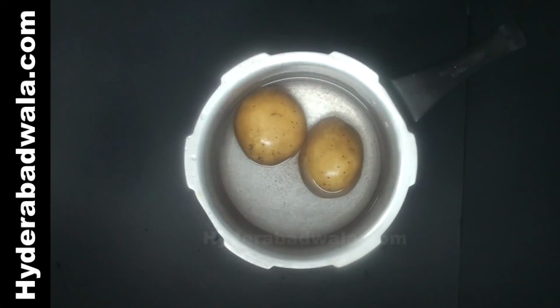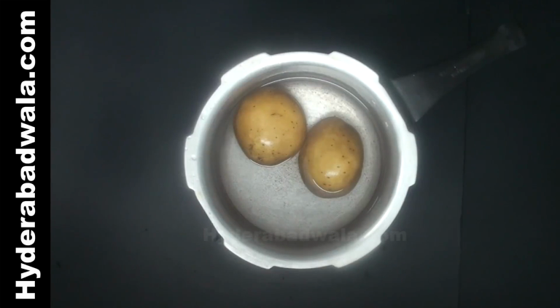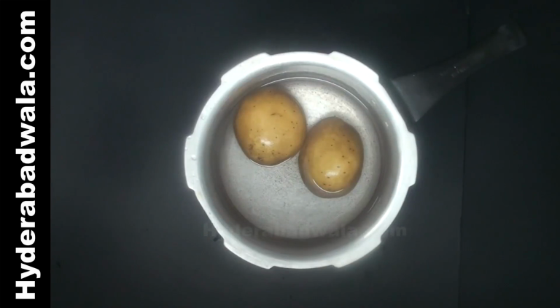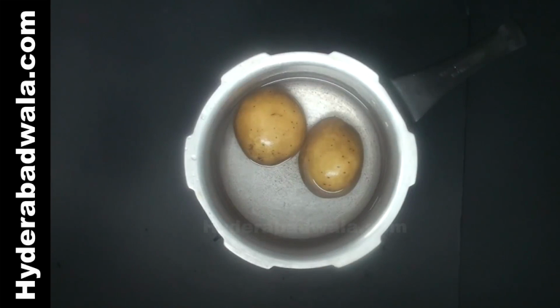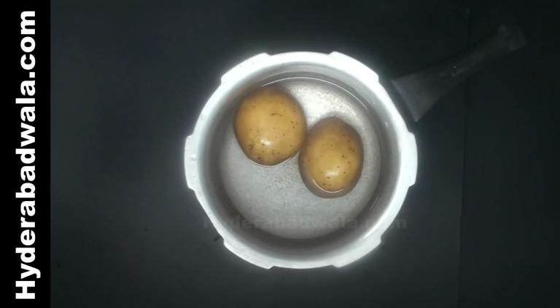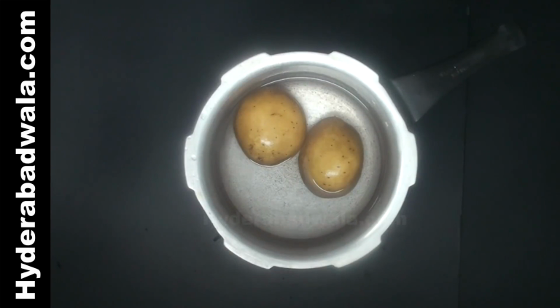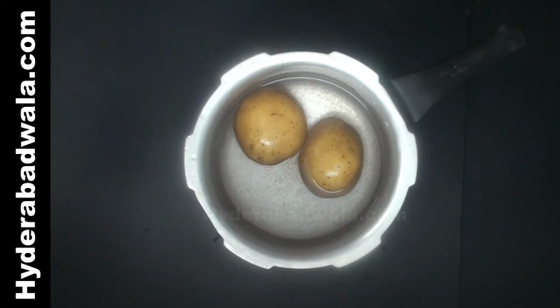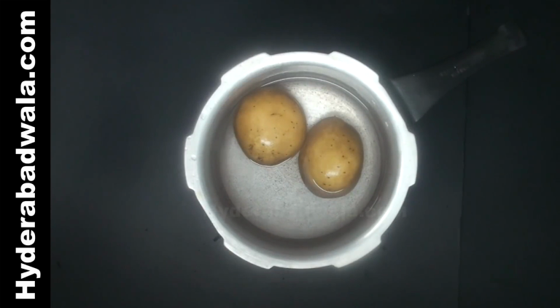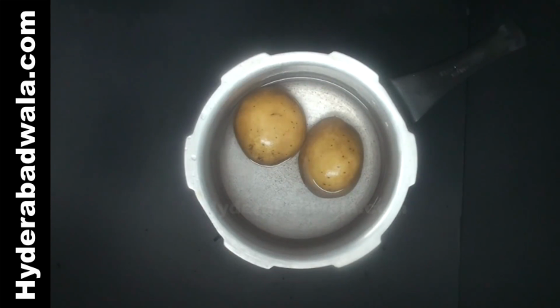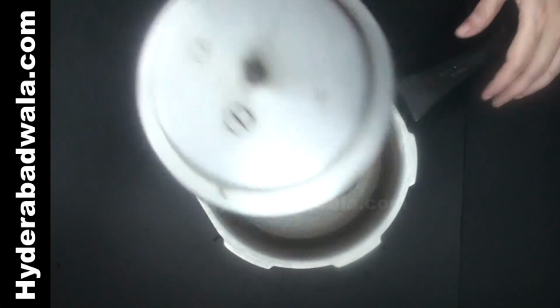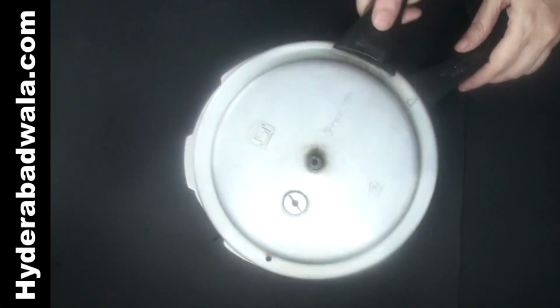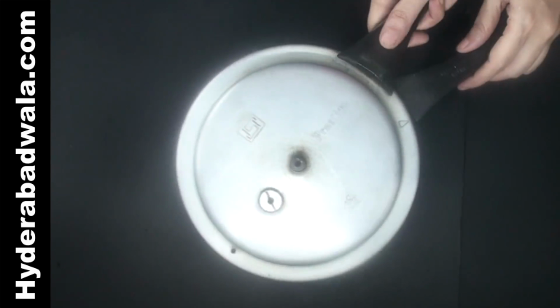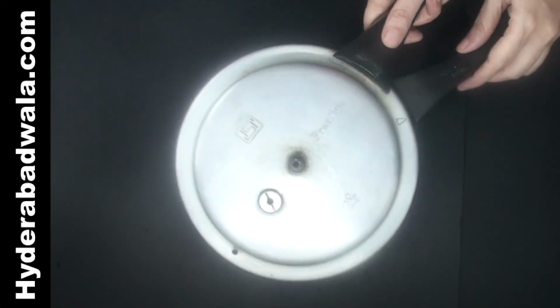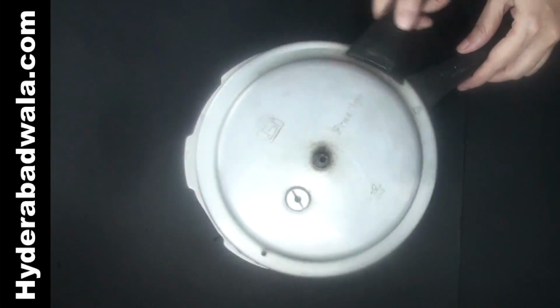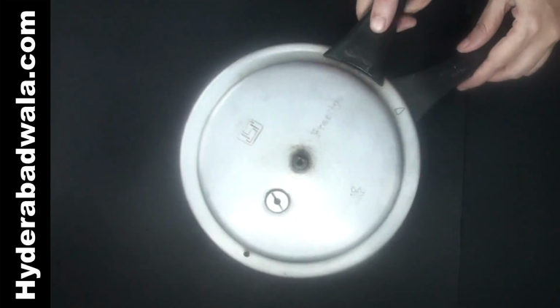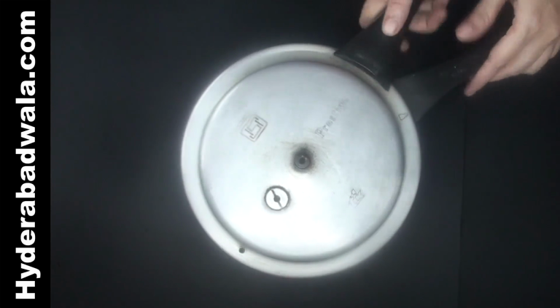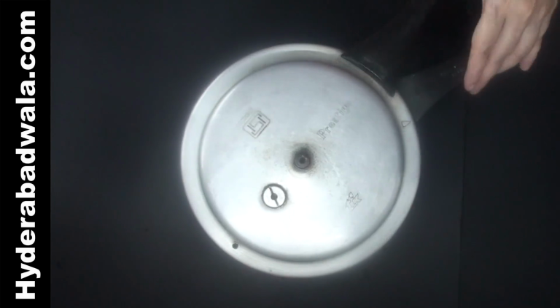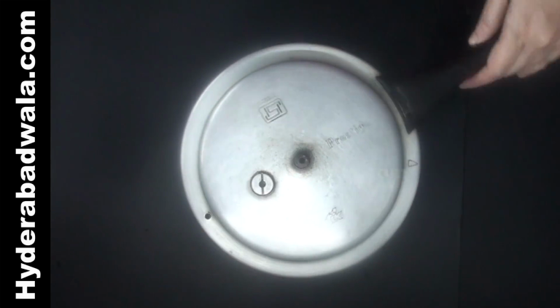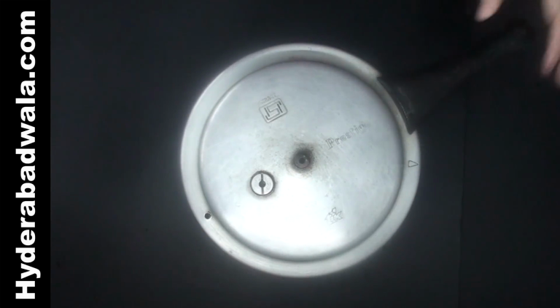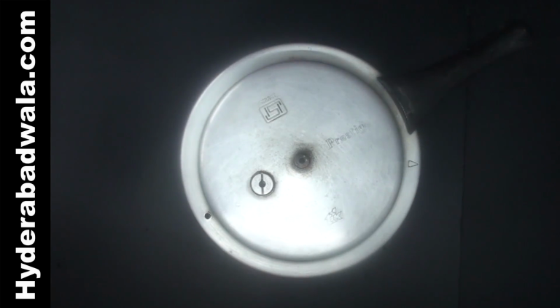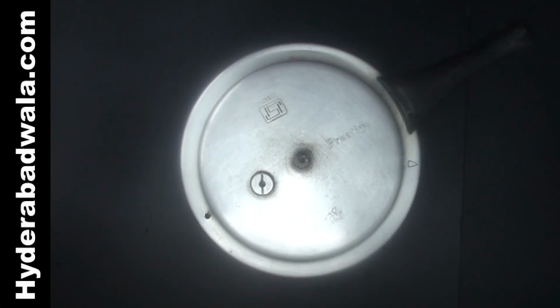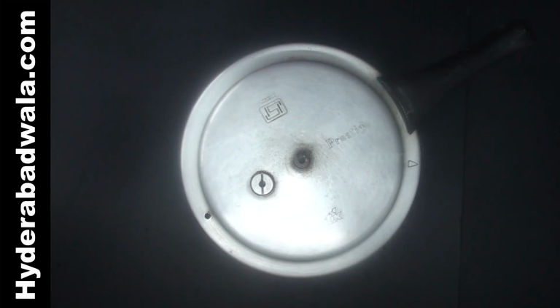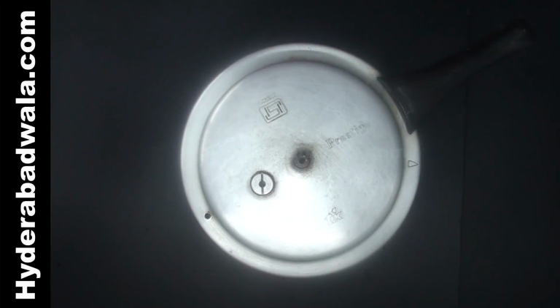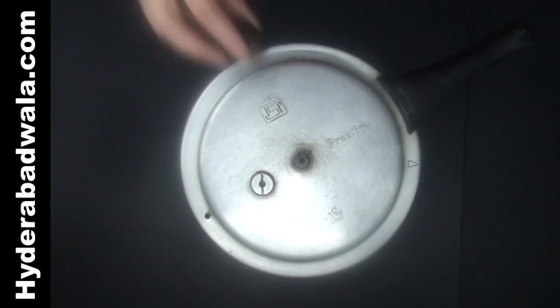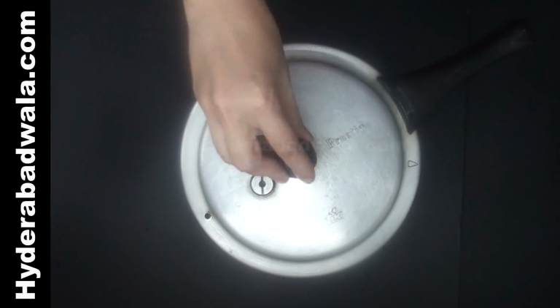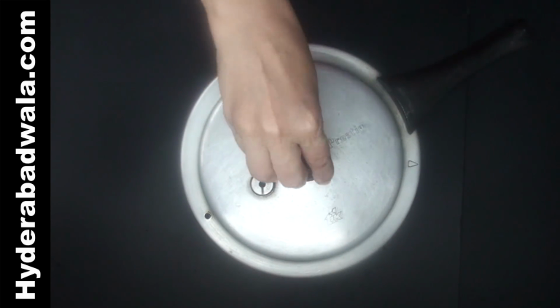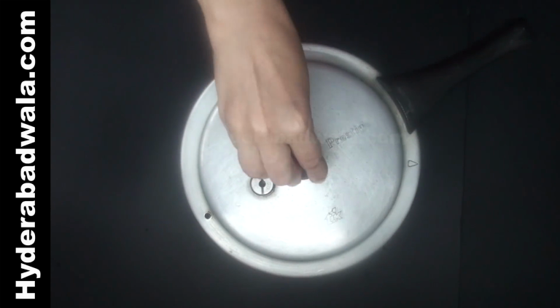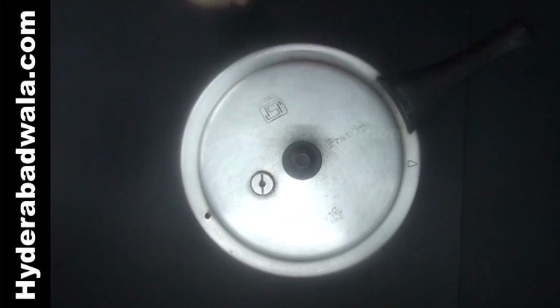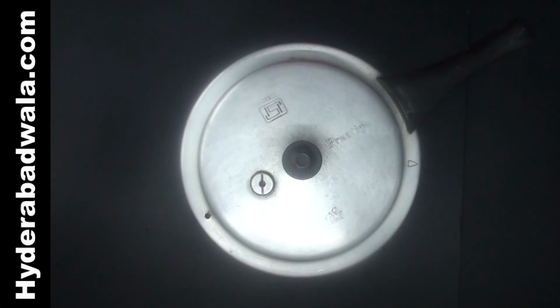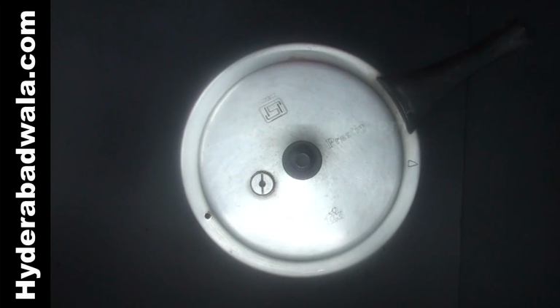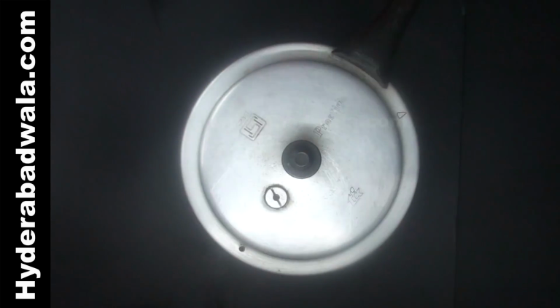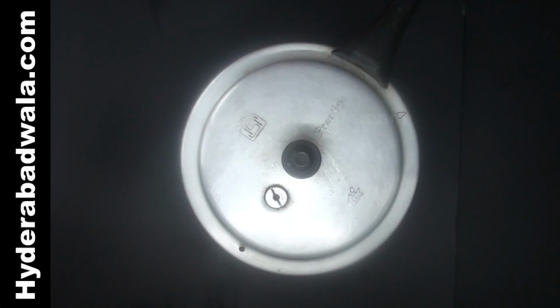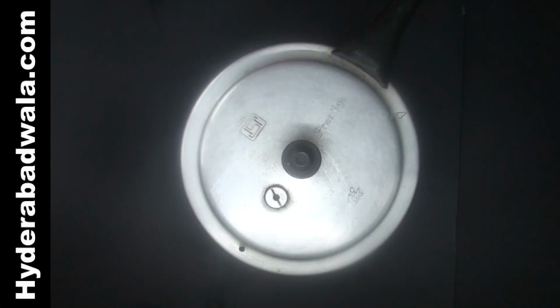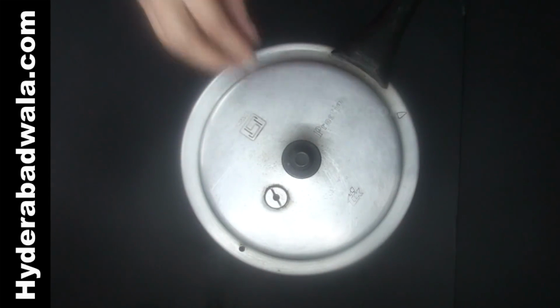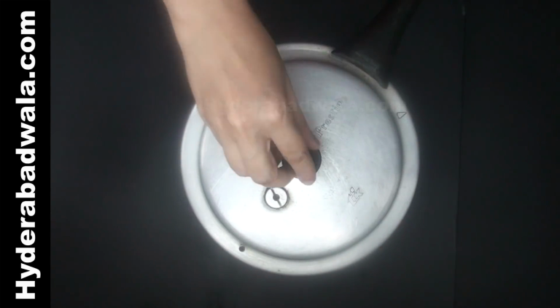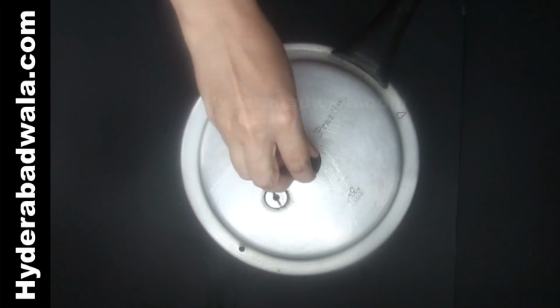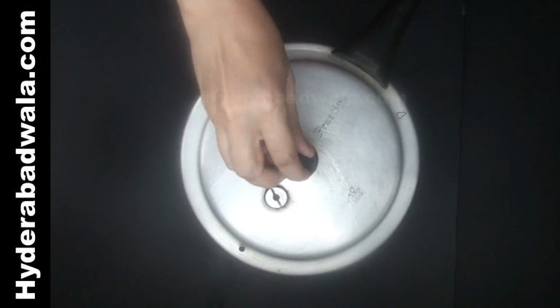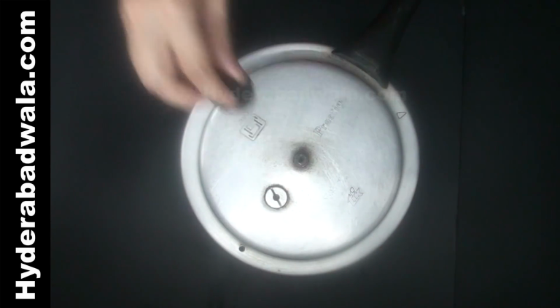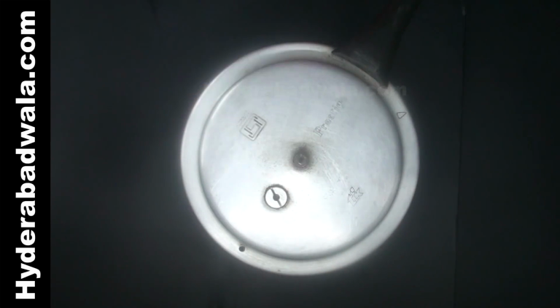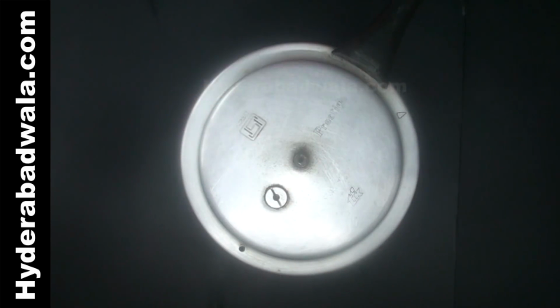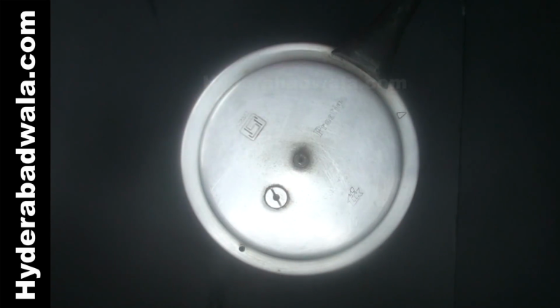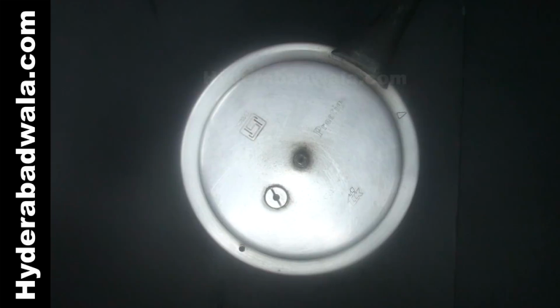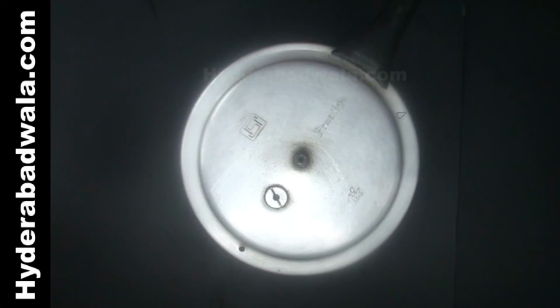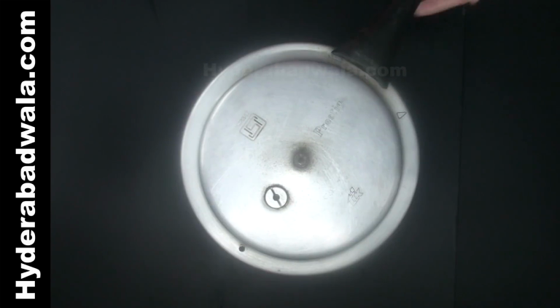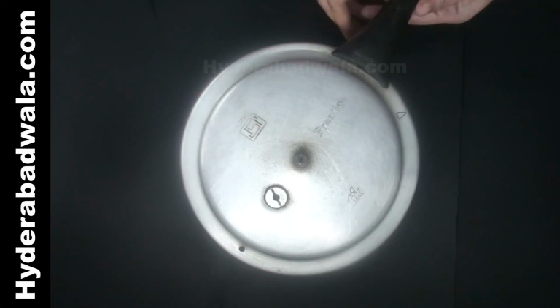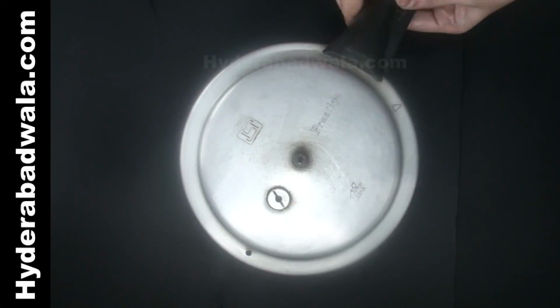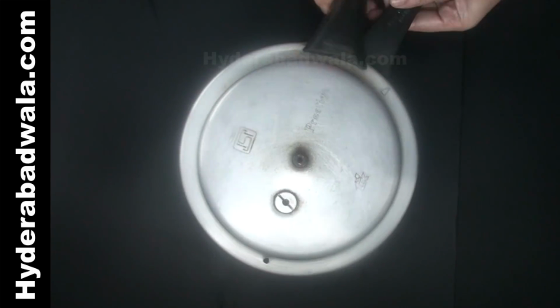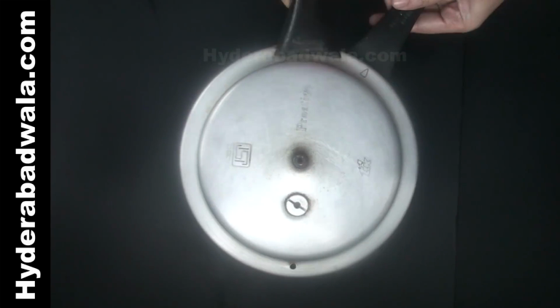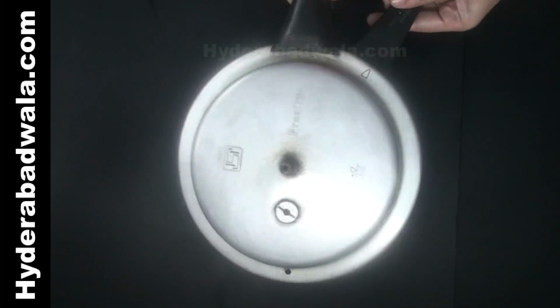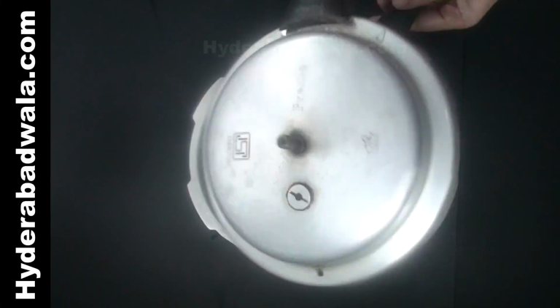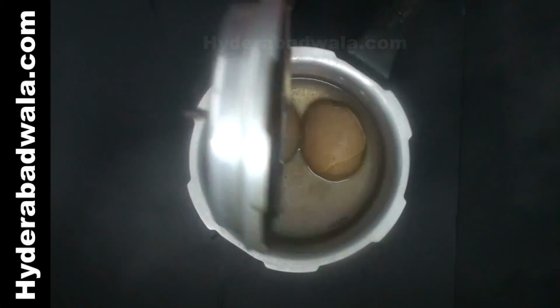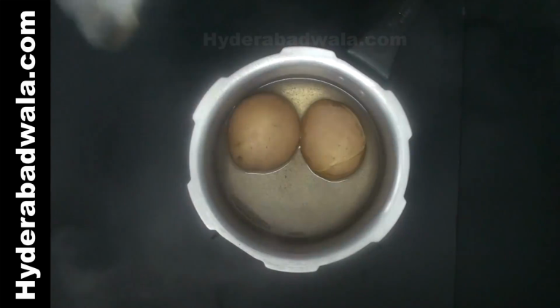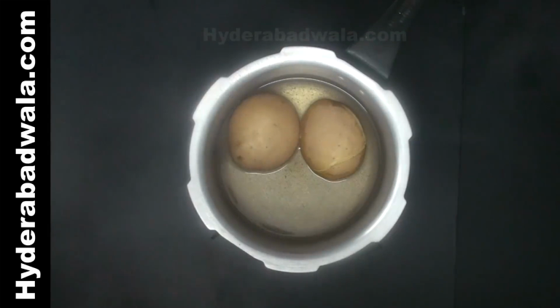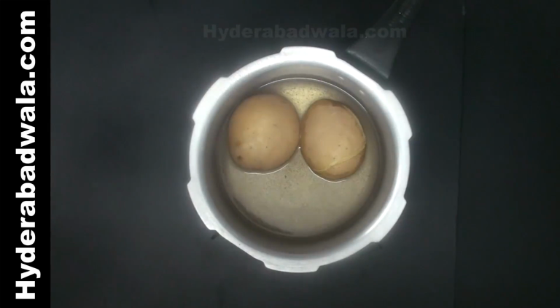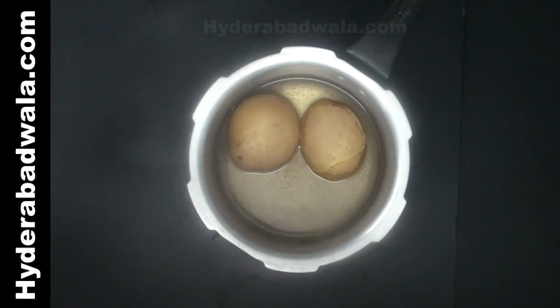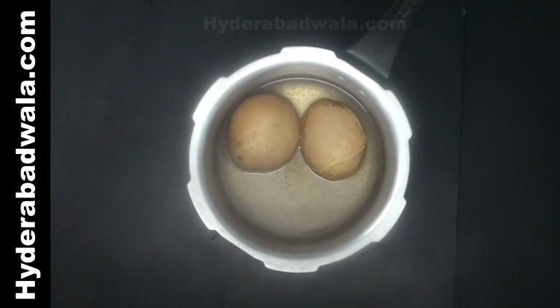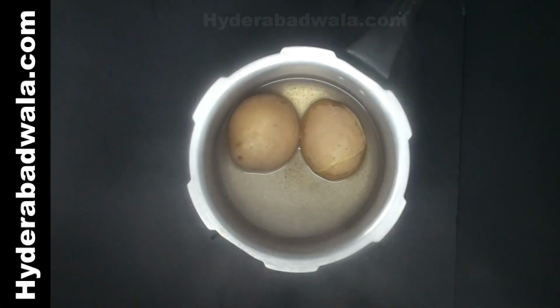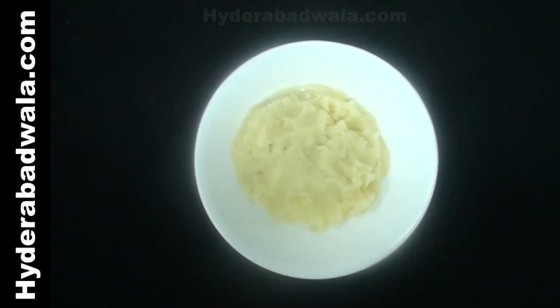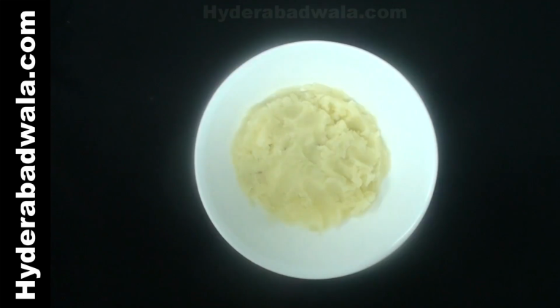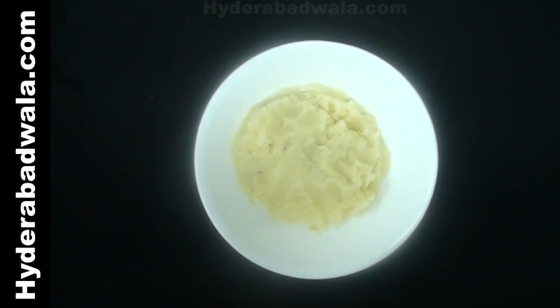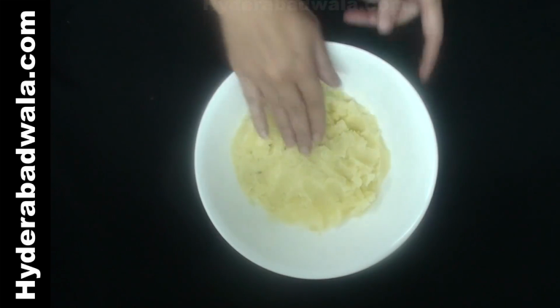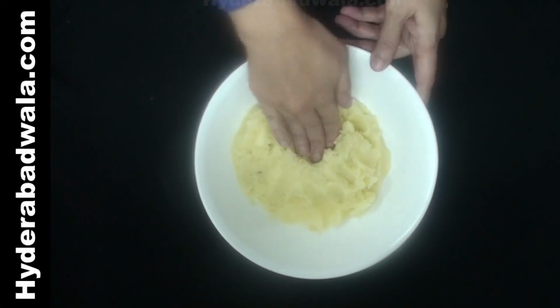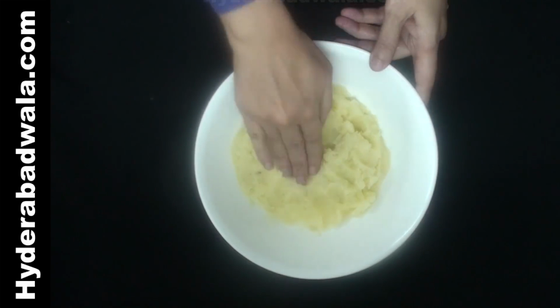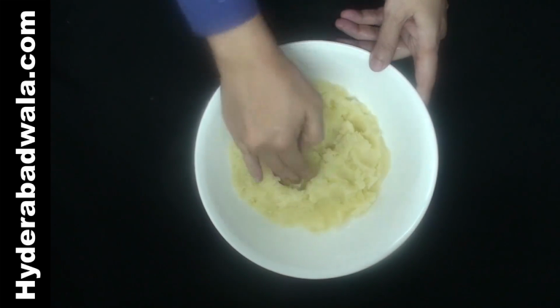Pressure cook and tenderize 250 grams potatoes adding enough water. Peel the skin of potatoes and mash thoroughly.